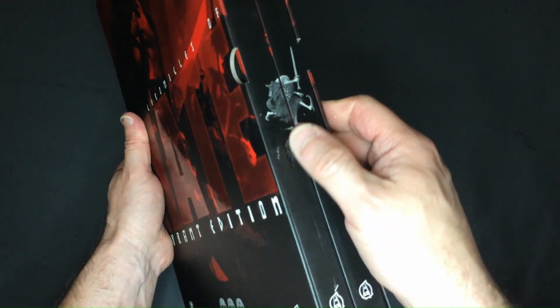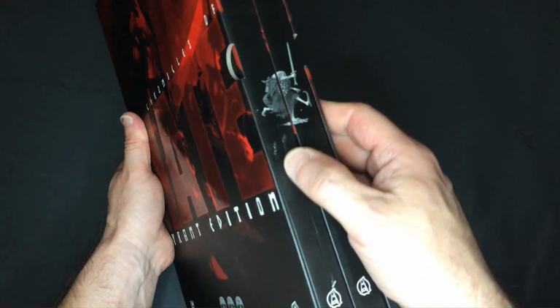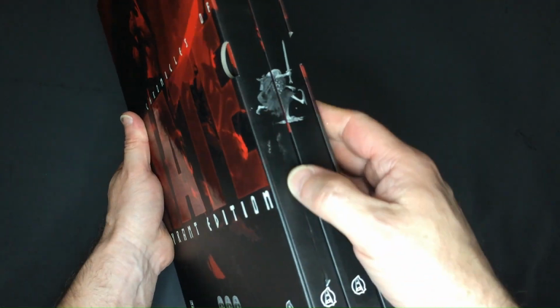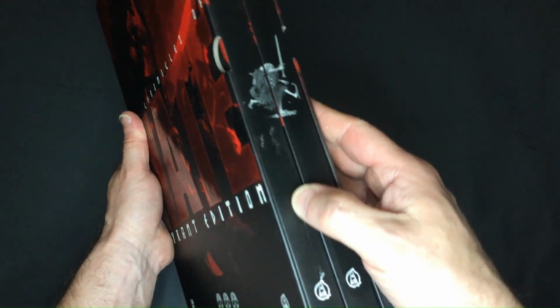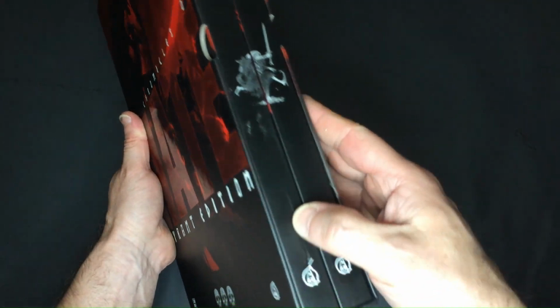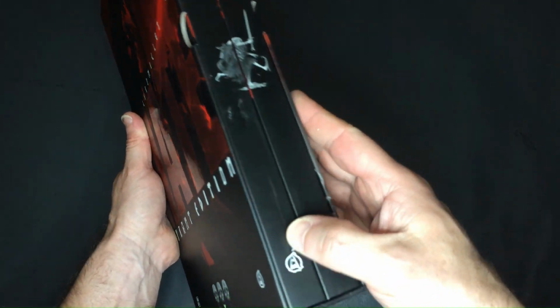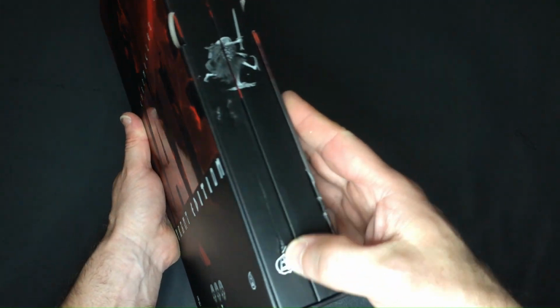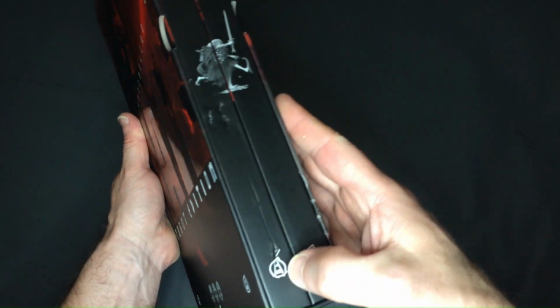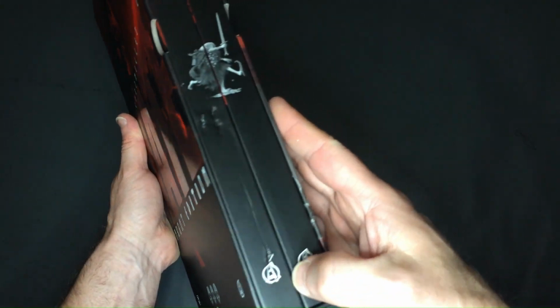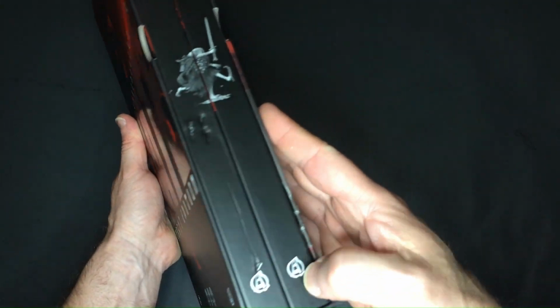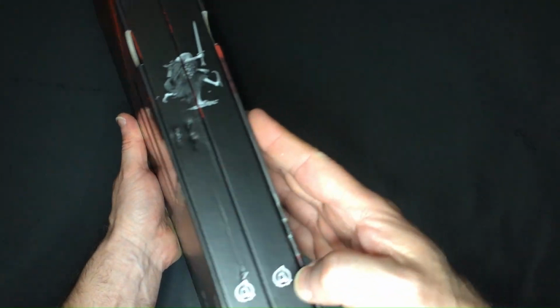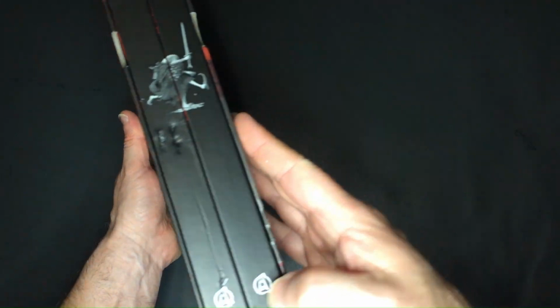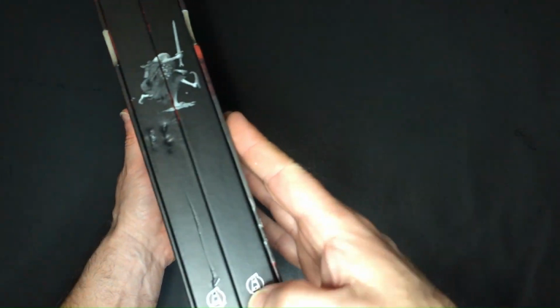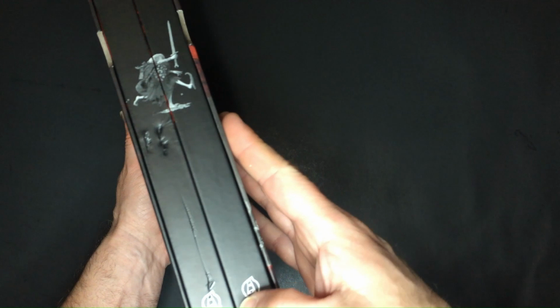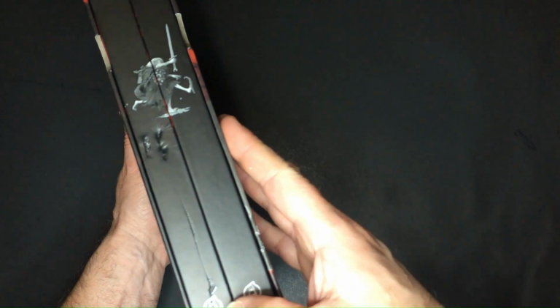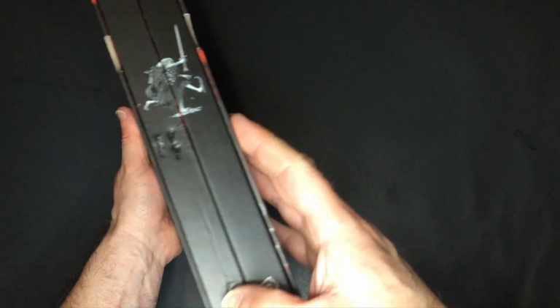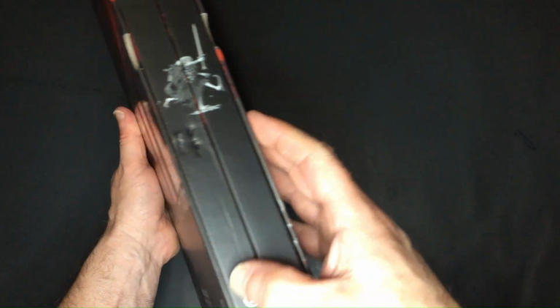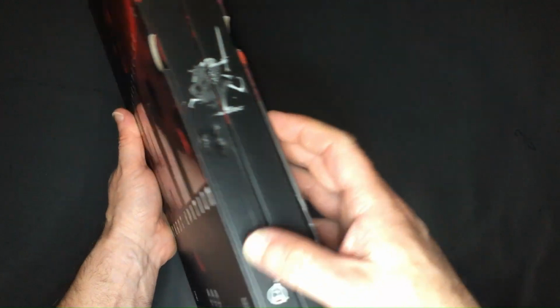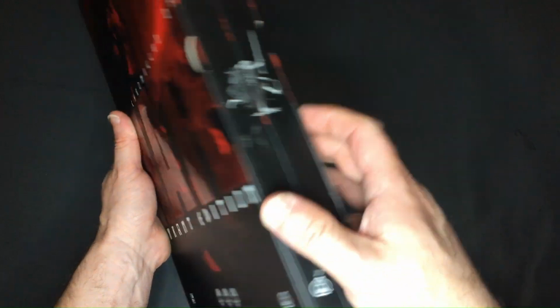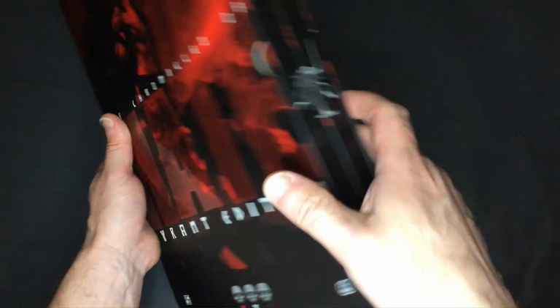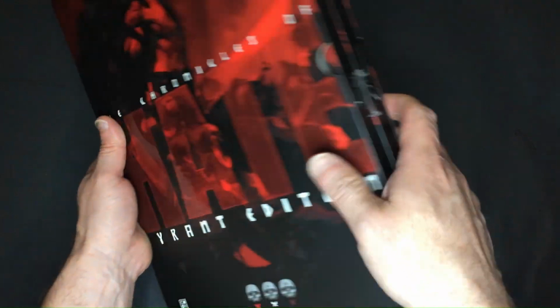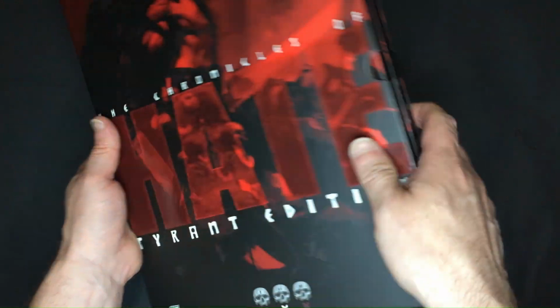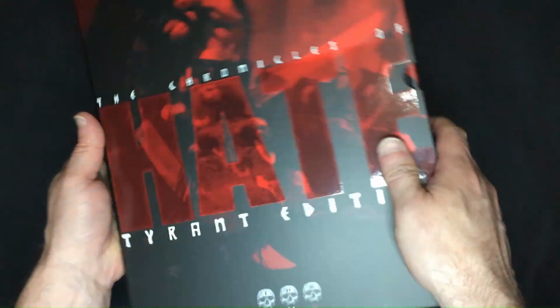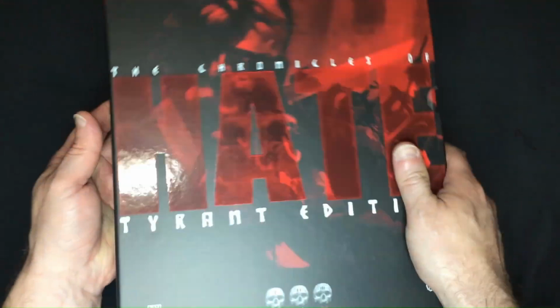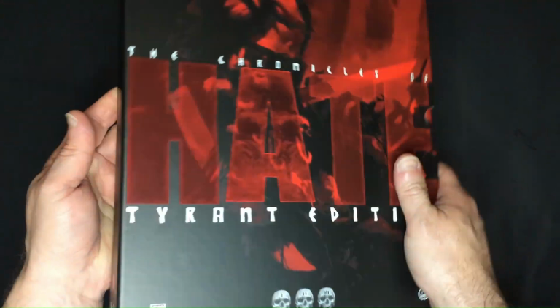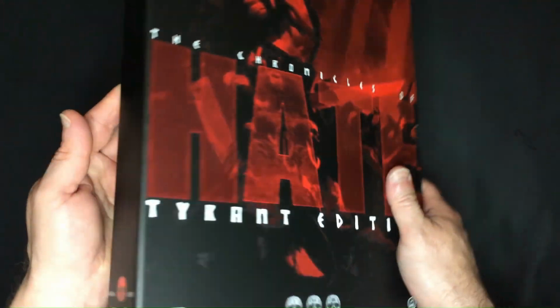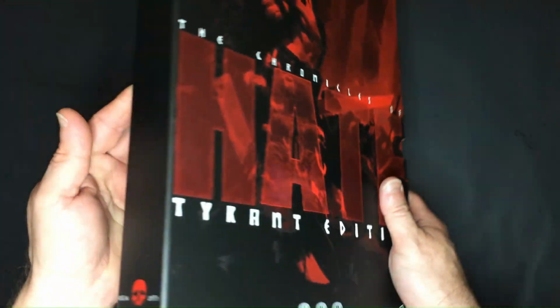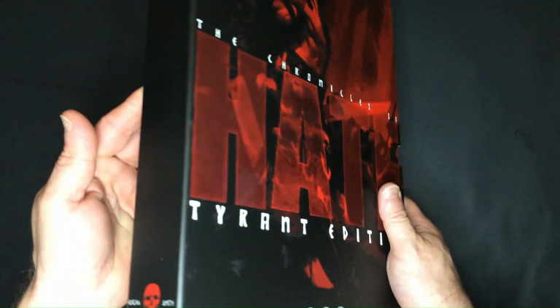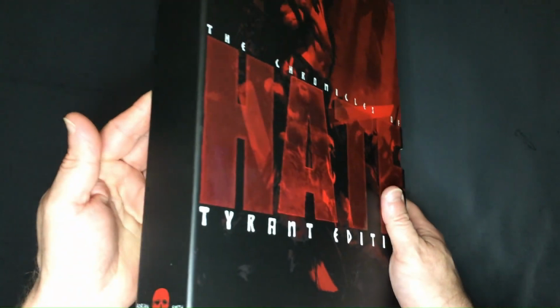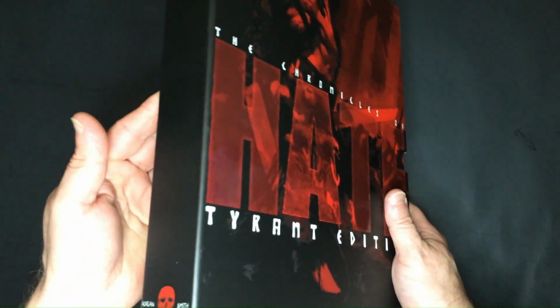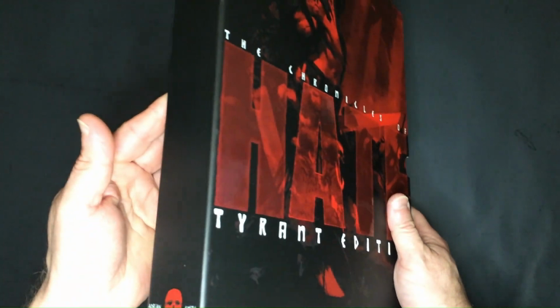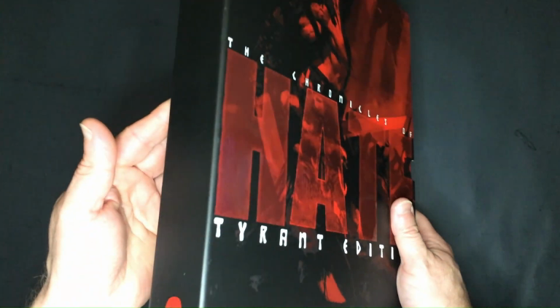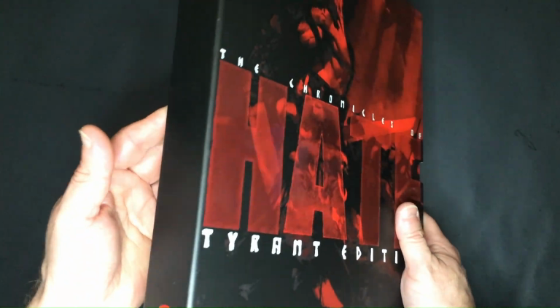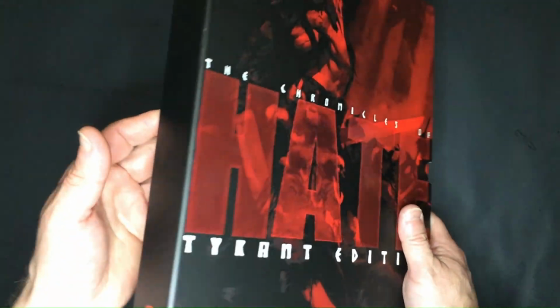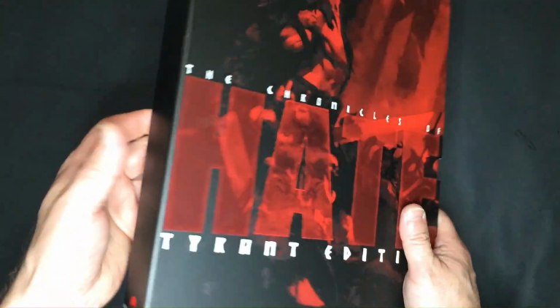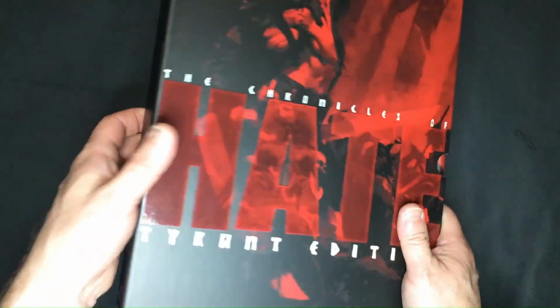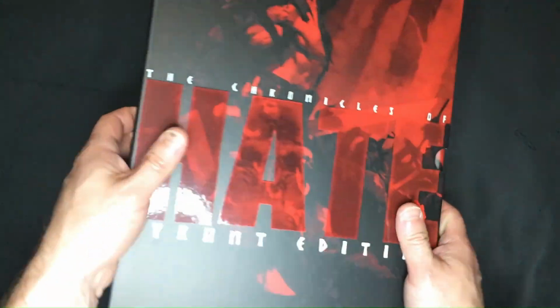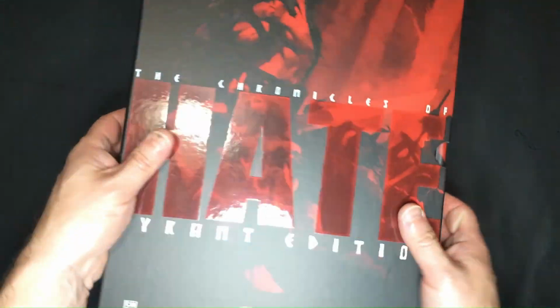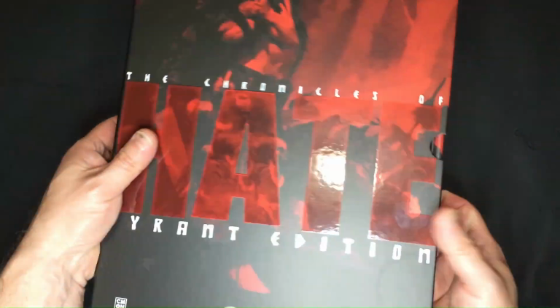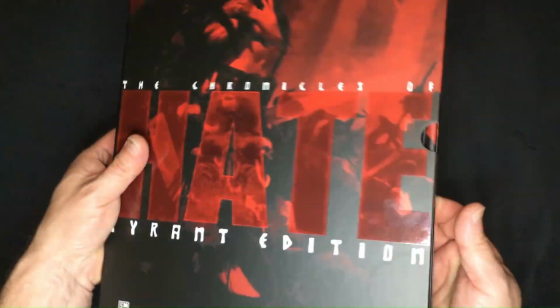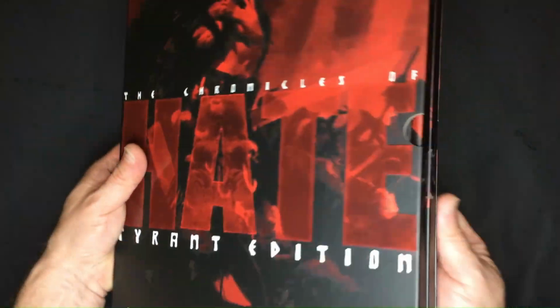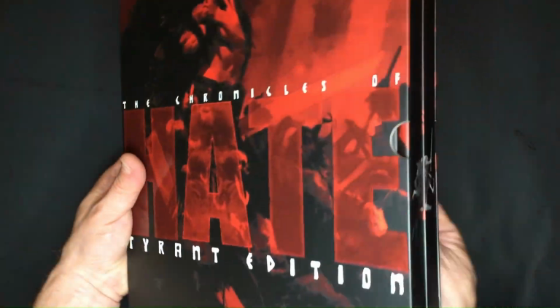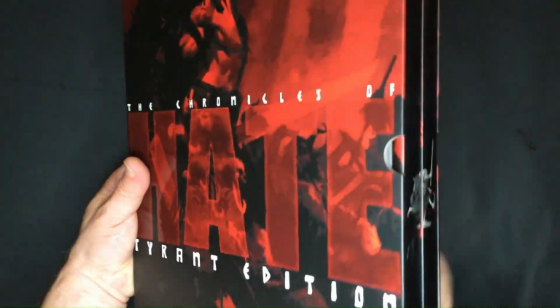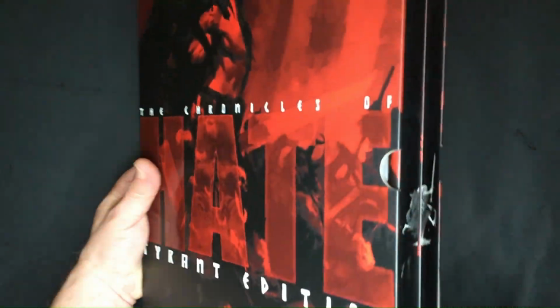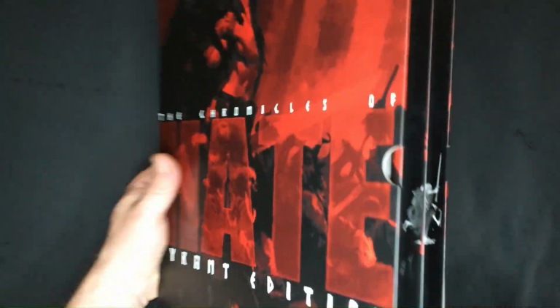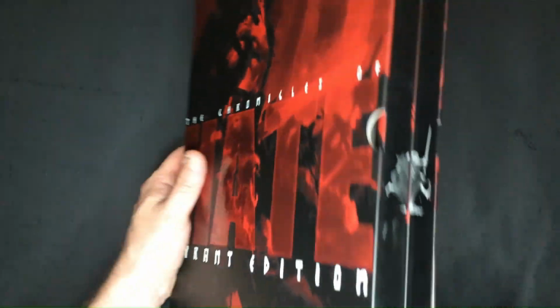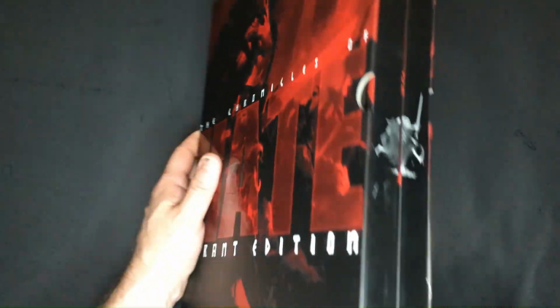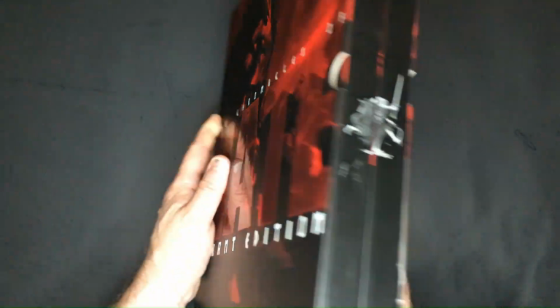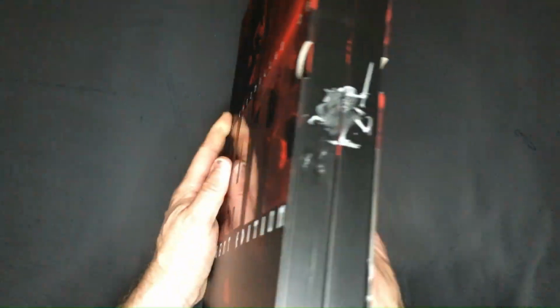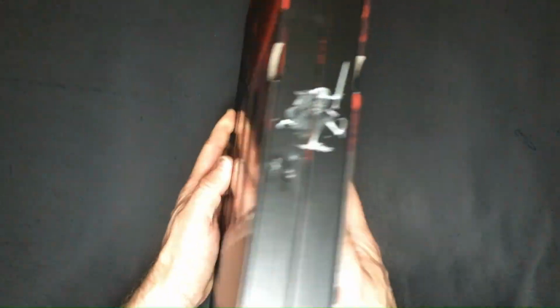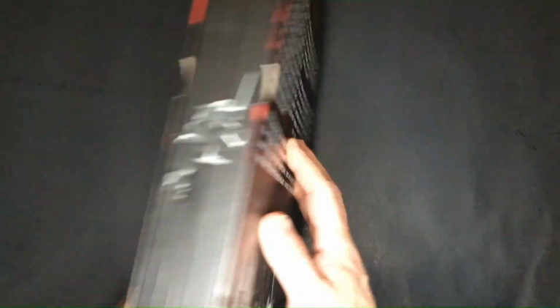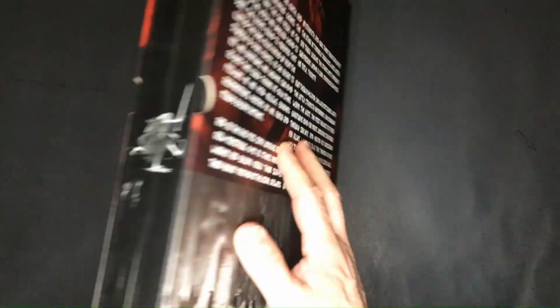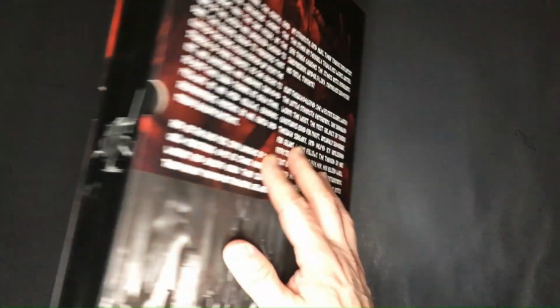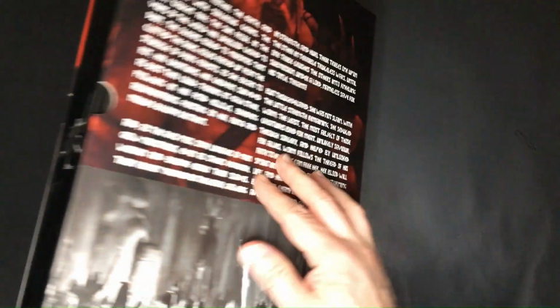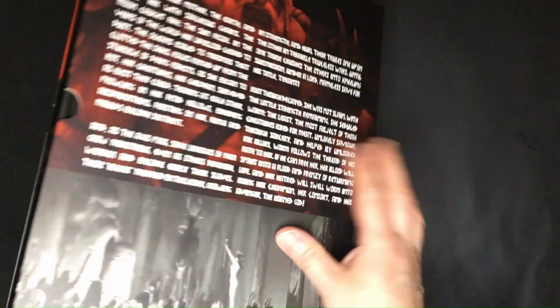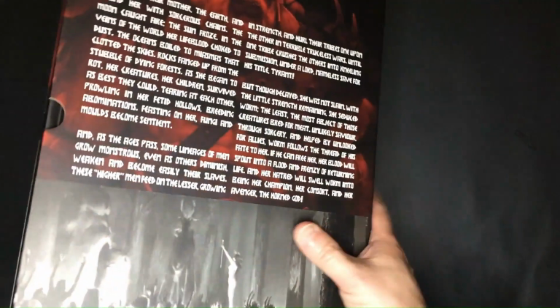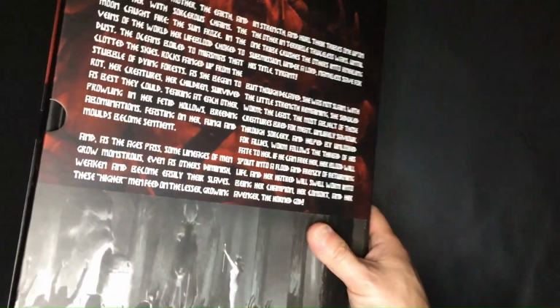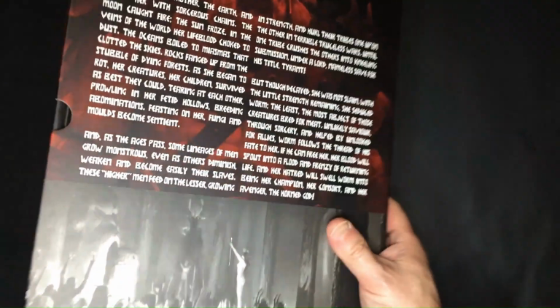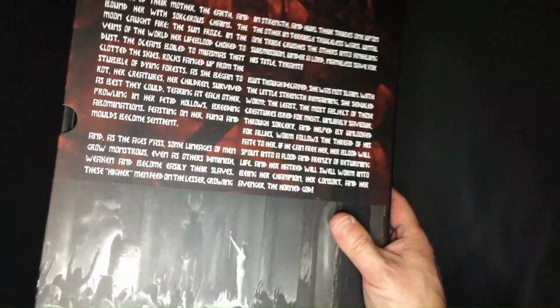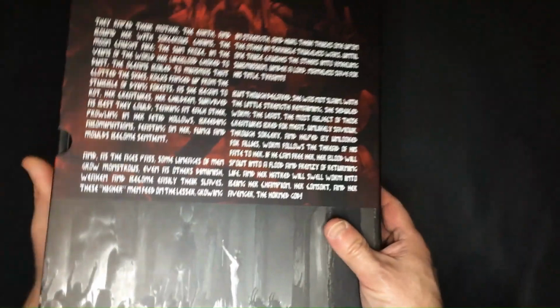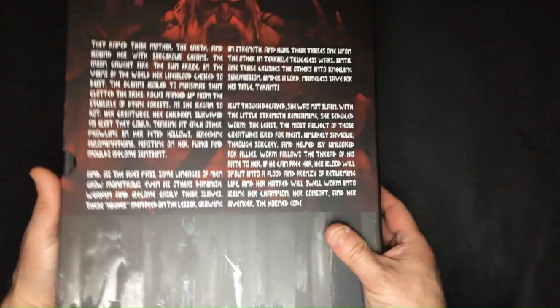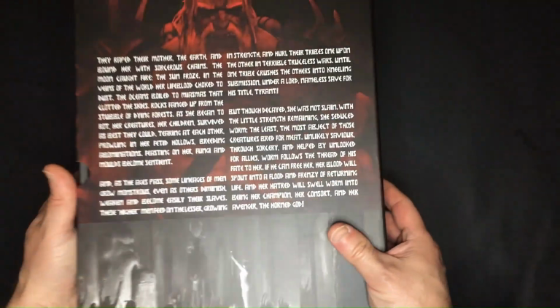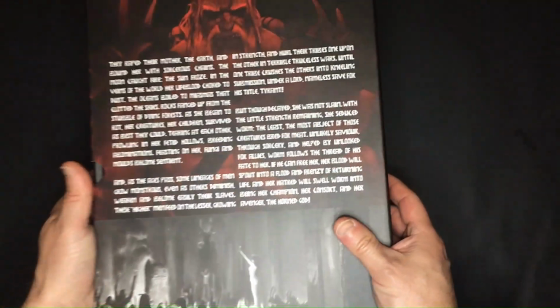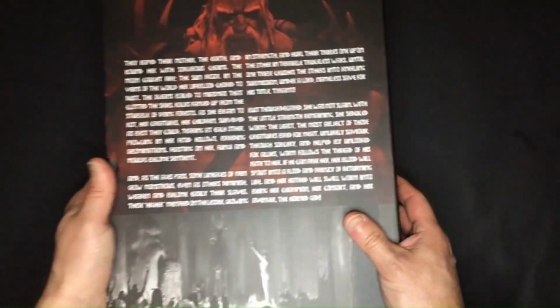We'll follow up and let you know the response we receive from CoolMini or Not regarding customer service in a future video.